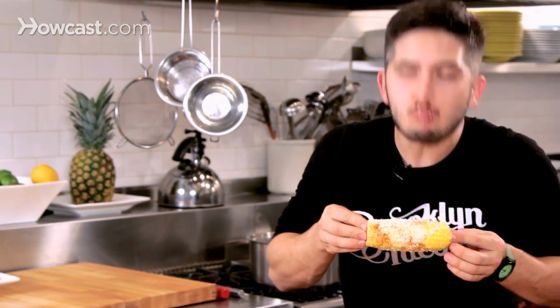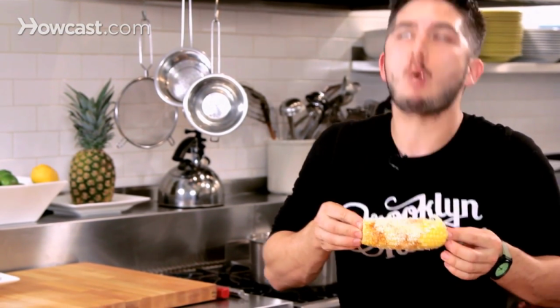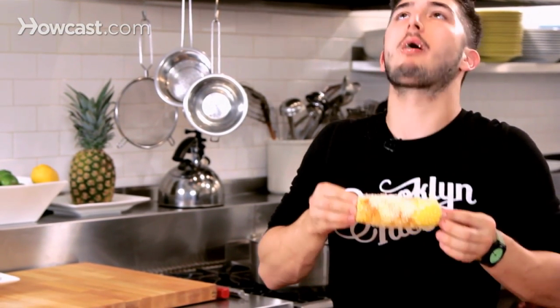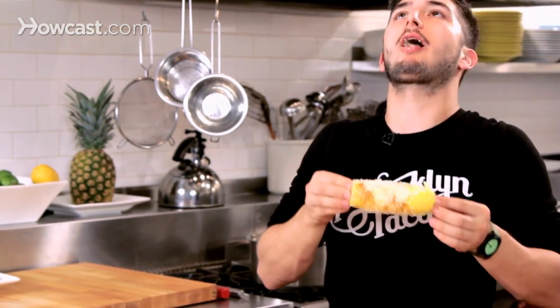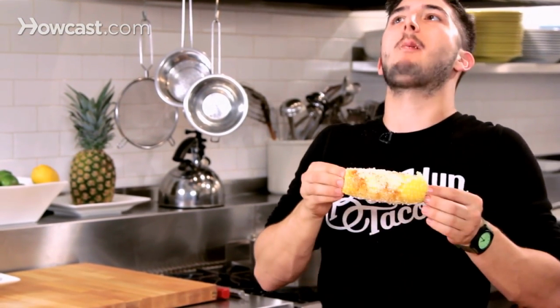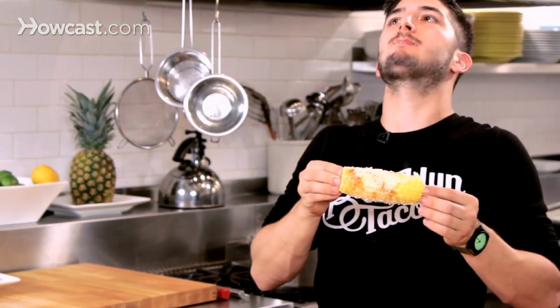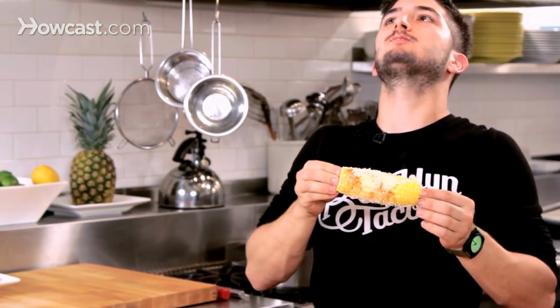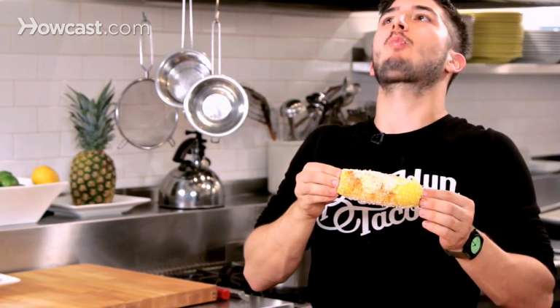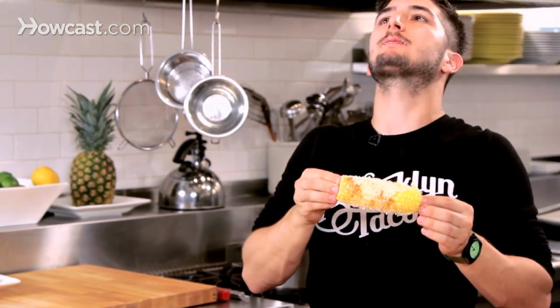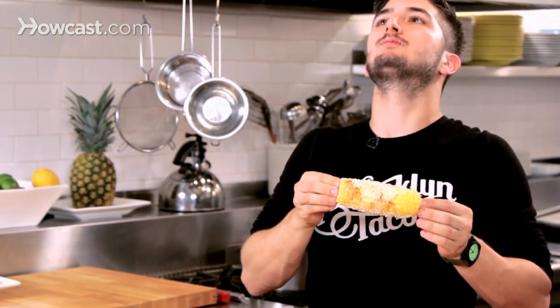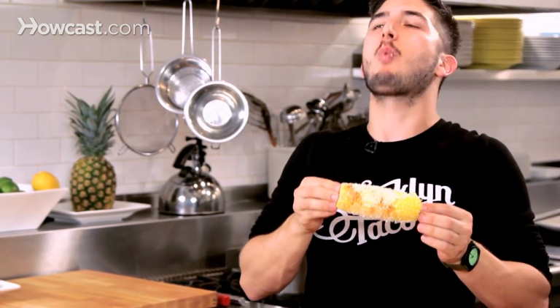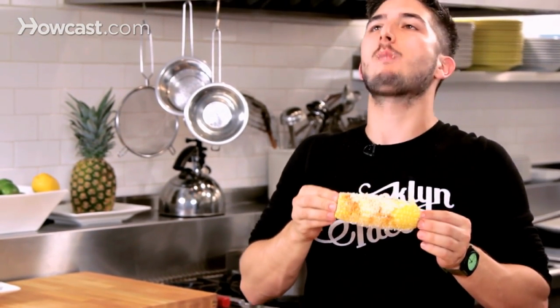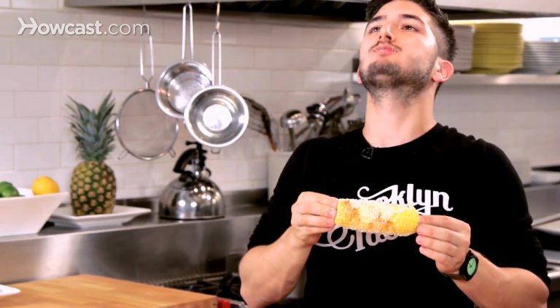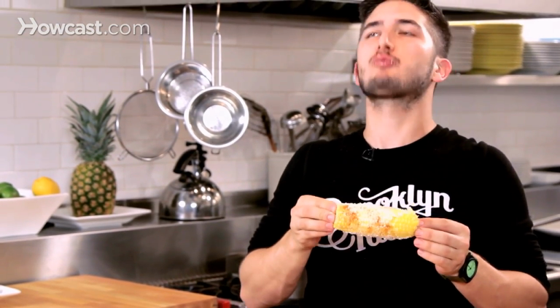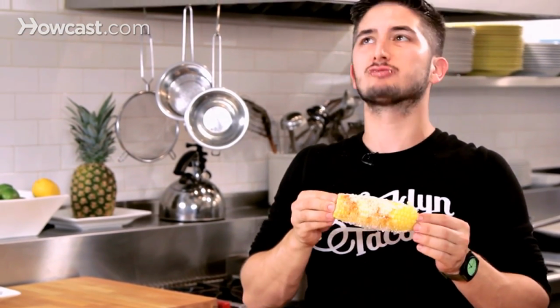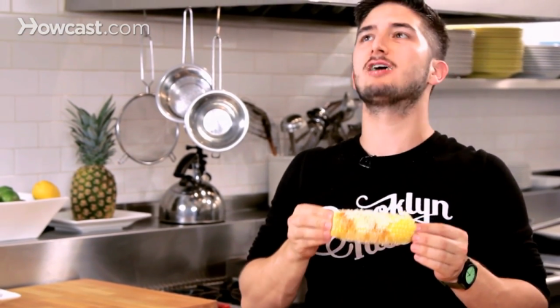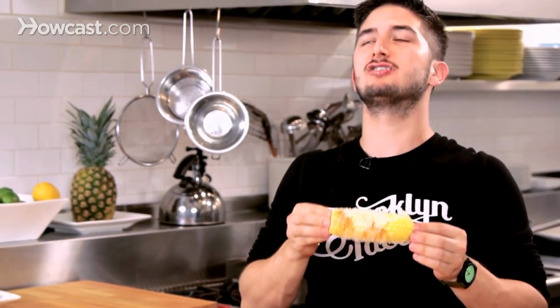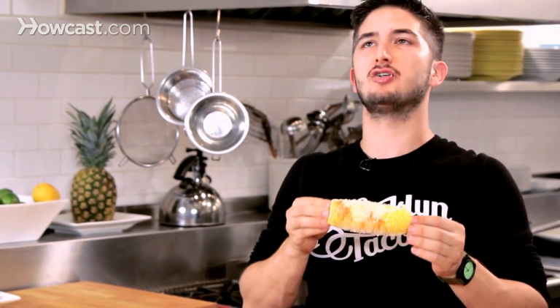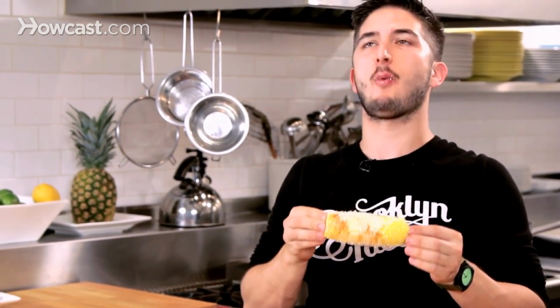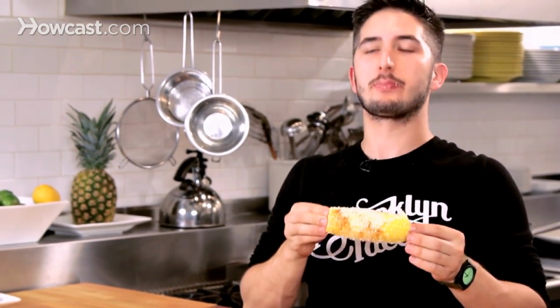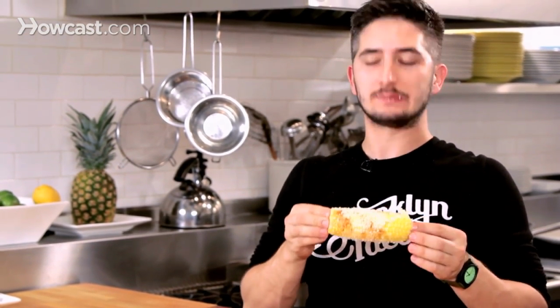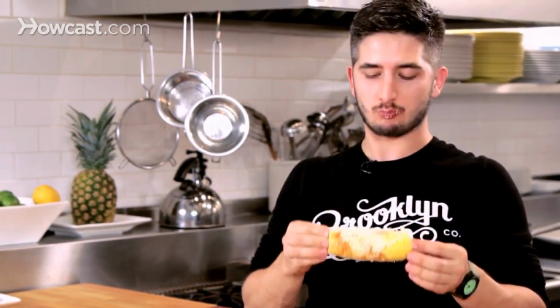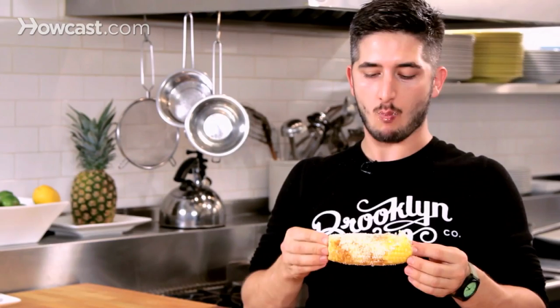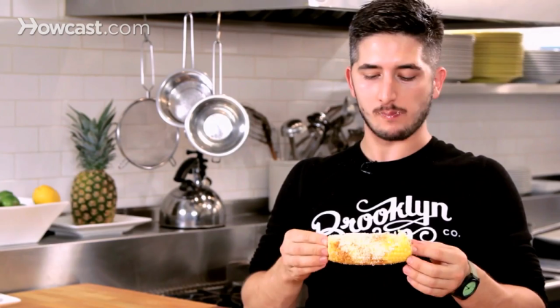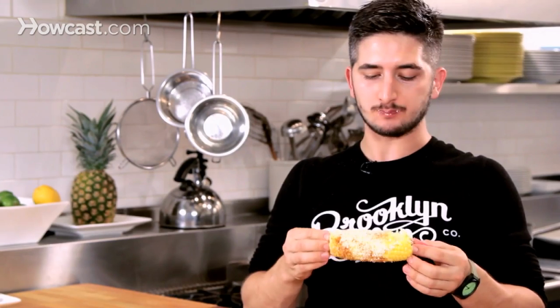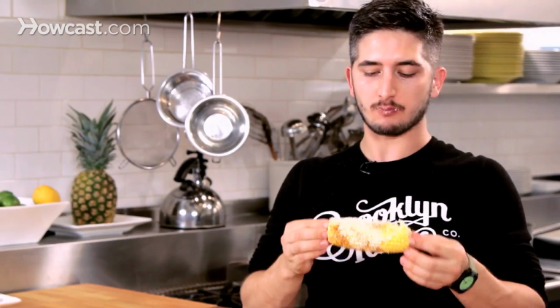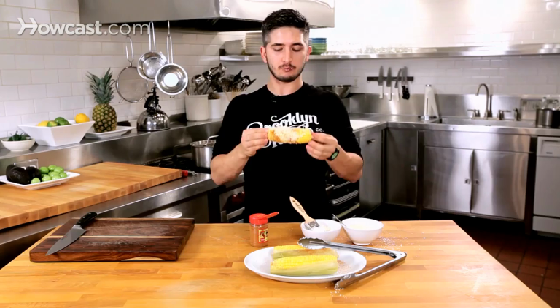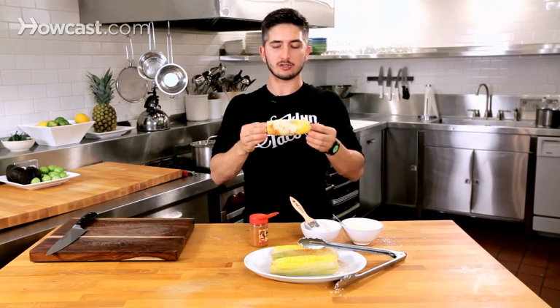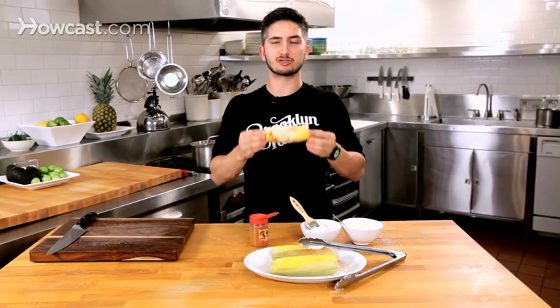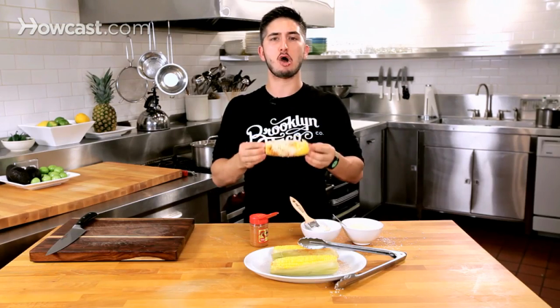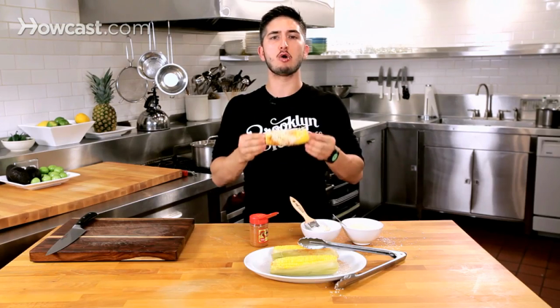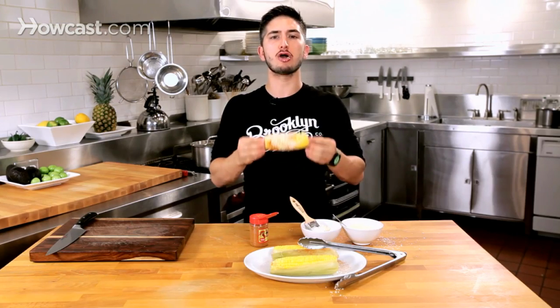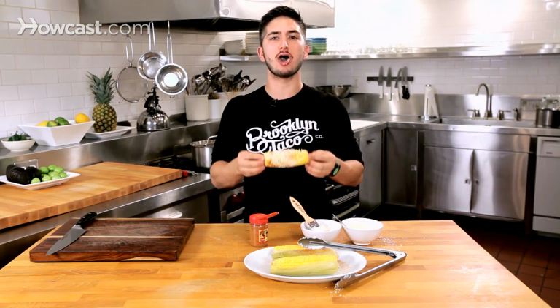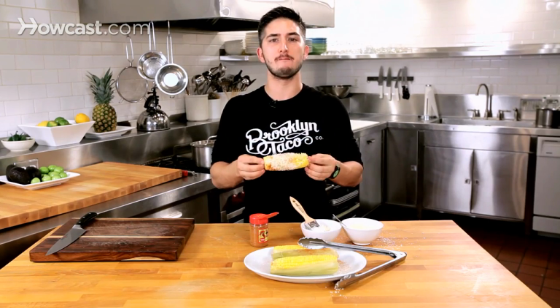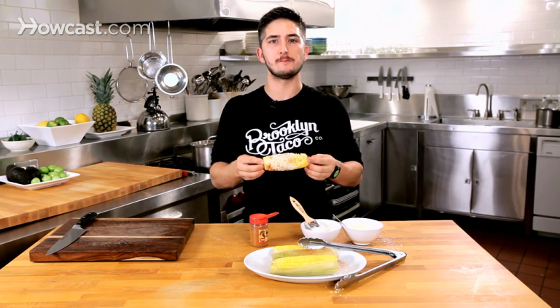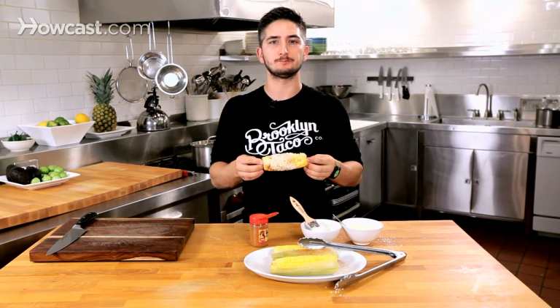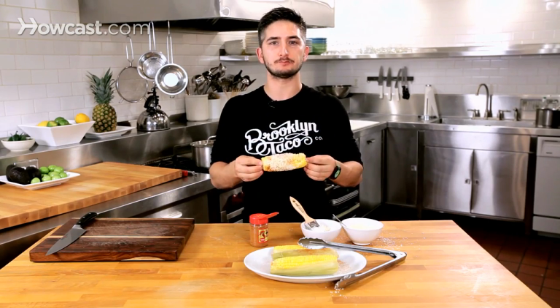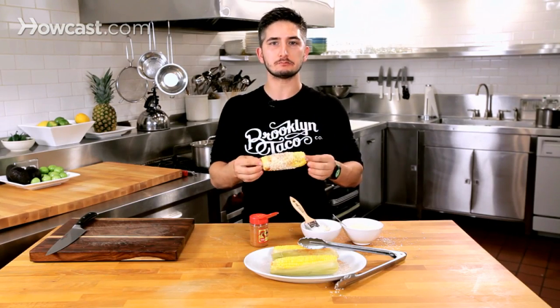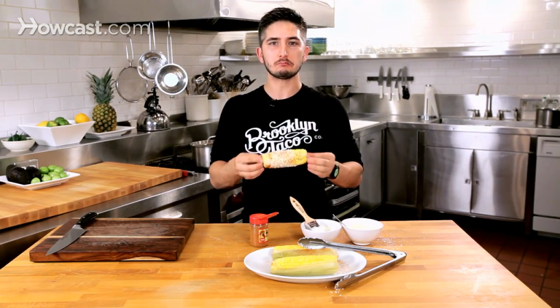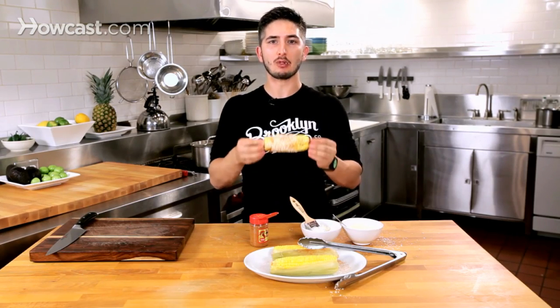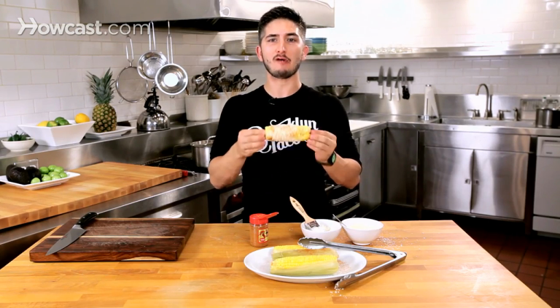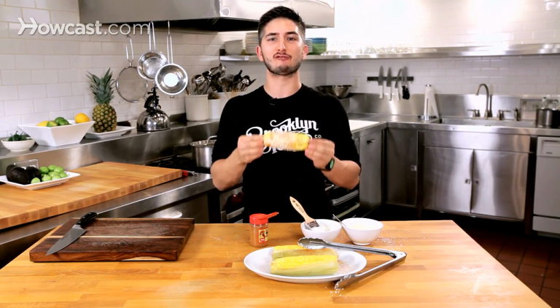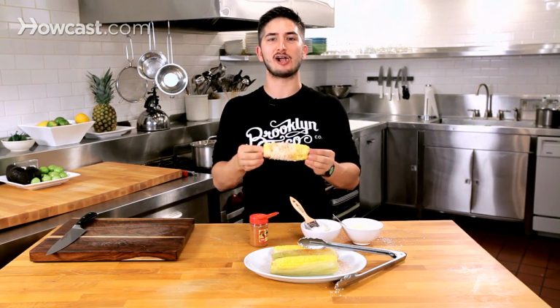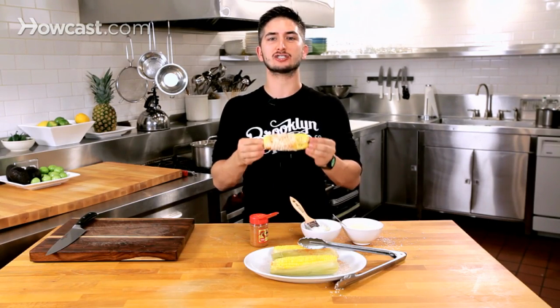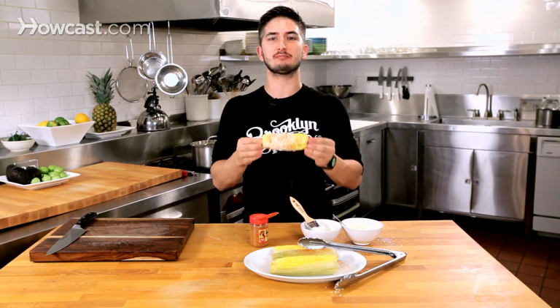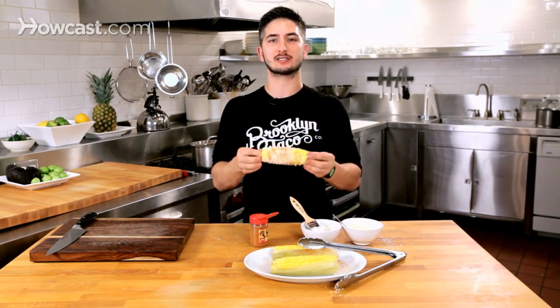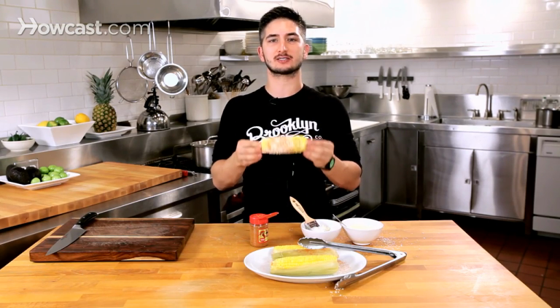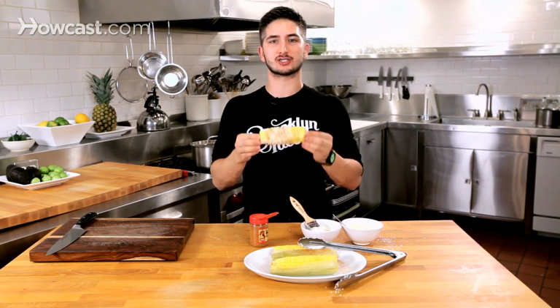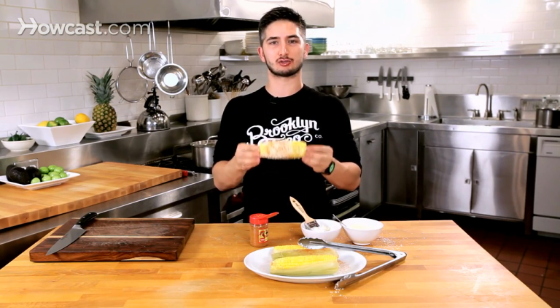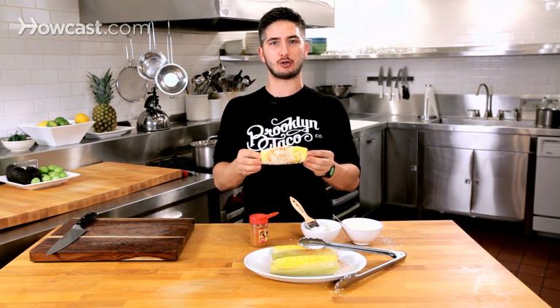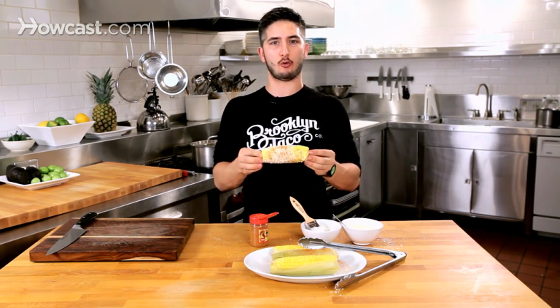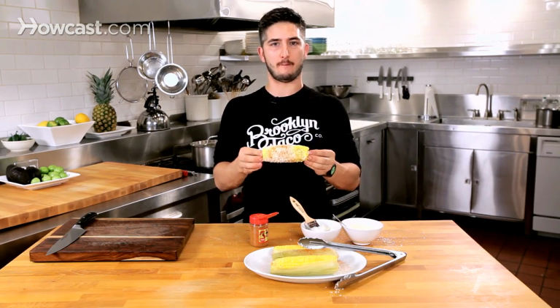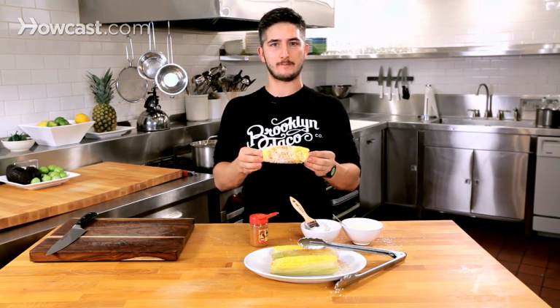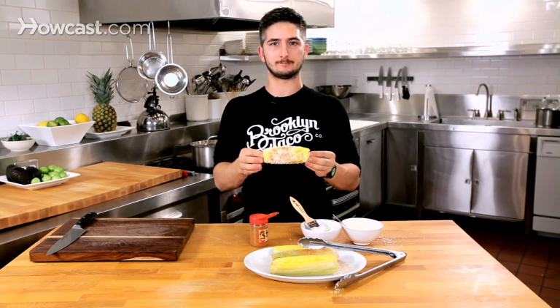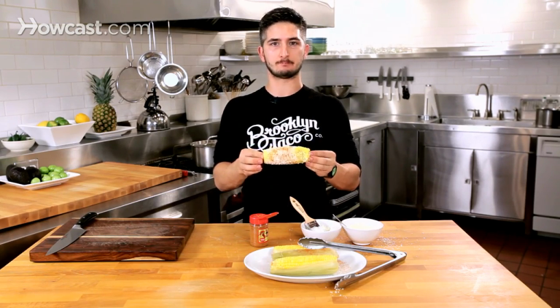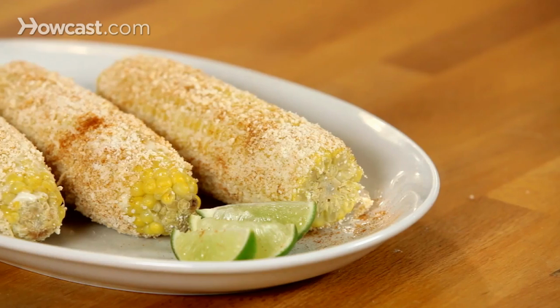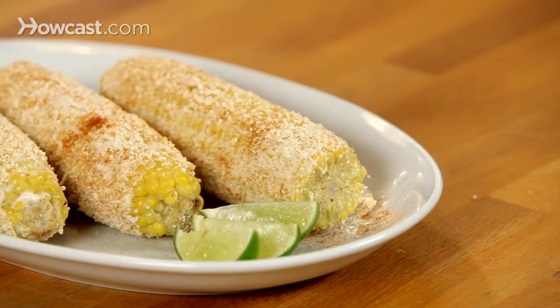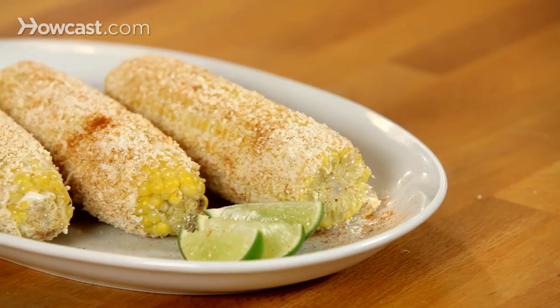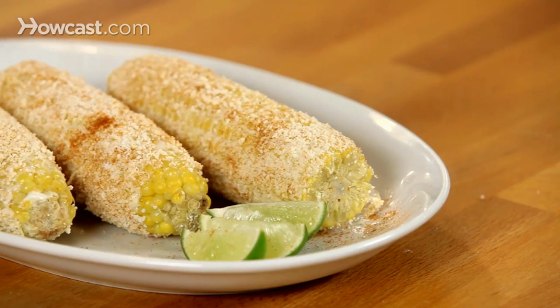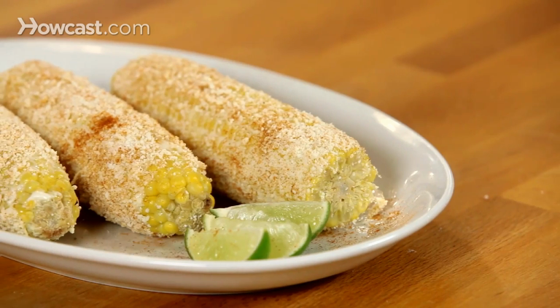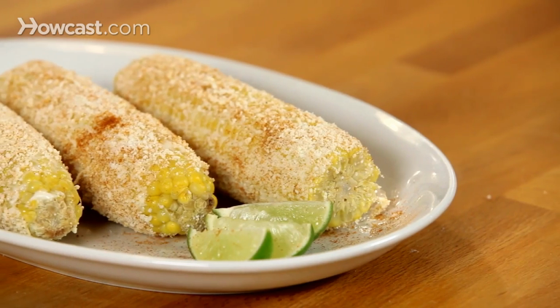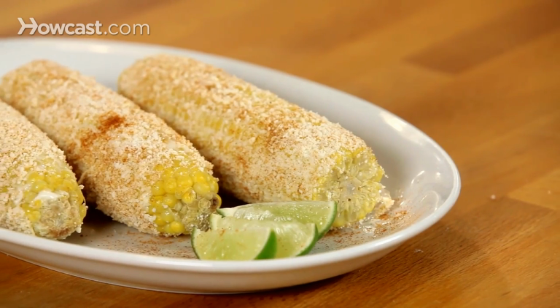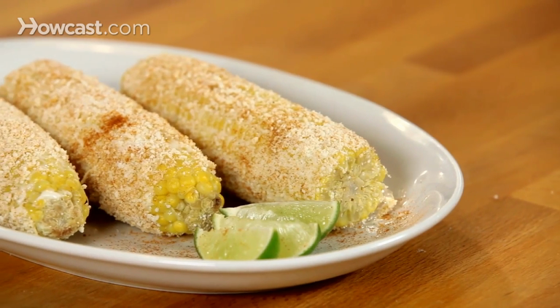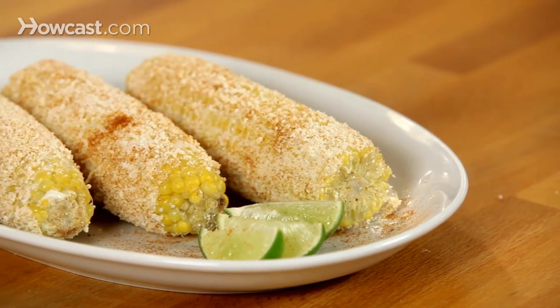Oh my God. It's spicy too. So good. Fresh Mexican street corn — that is how you make it.